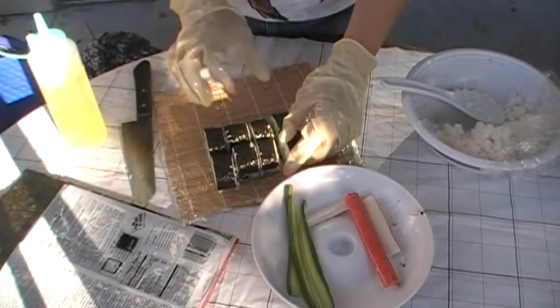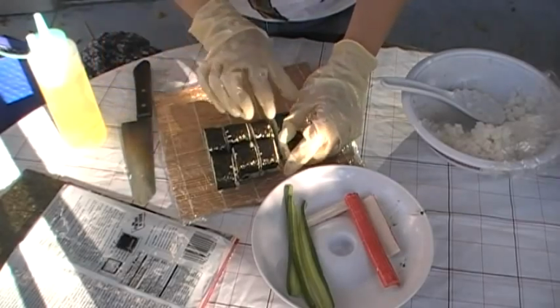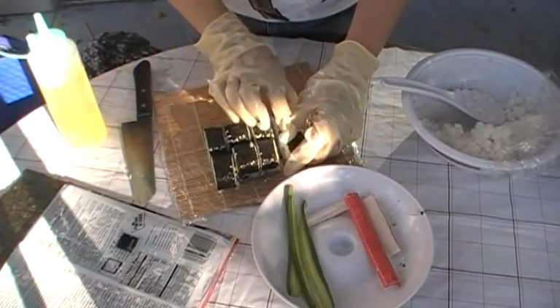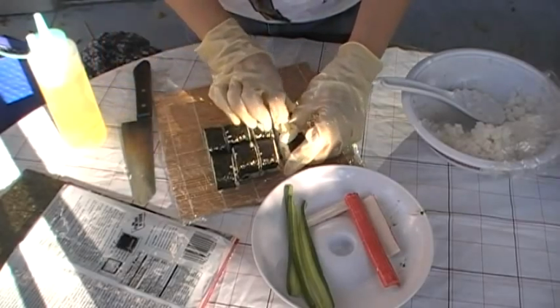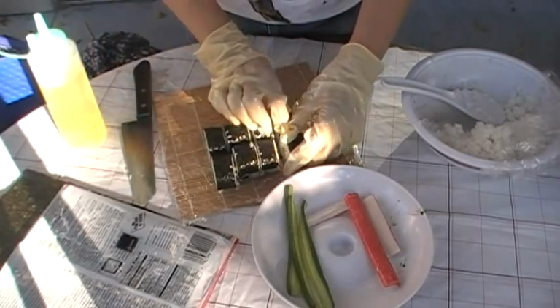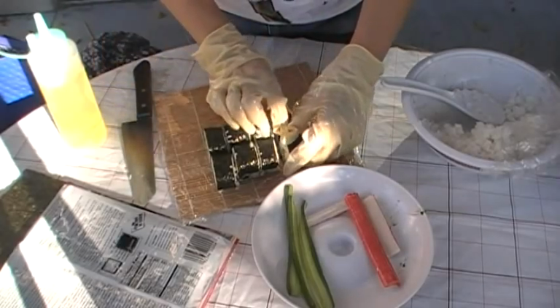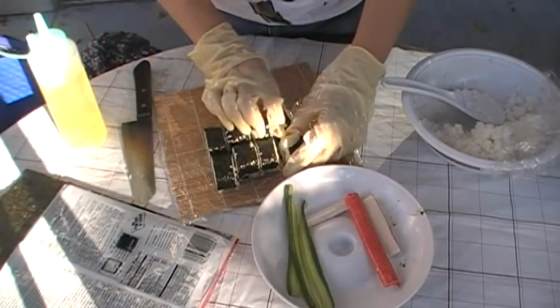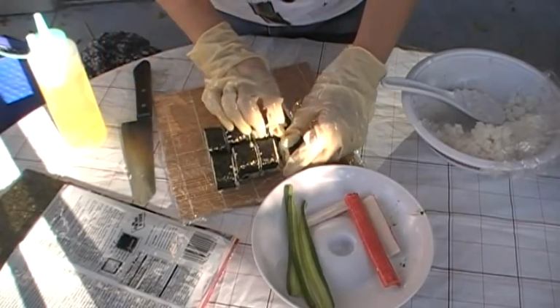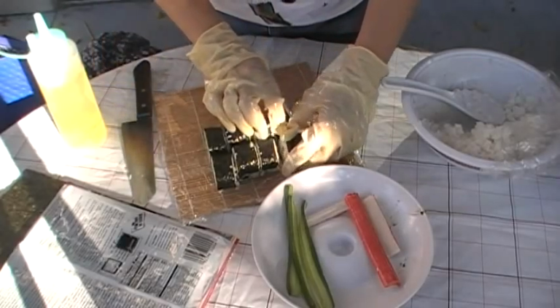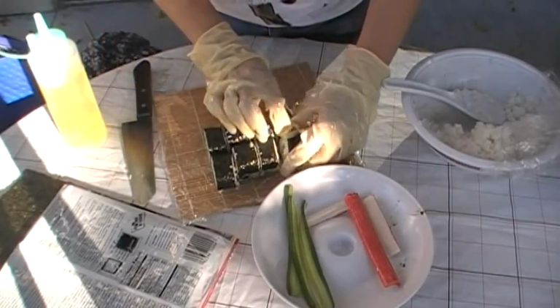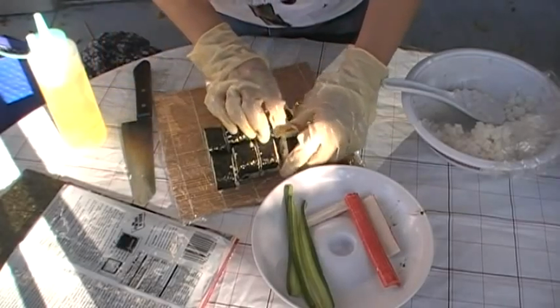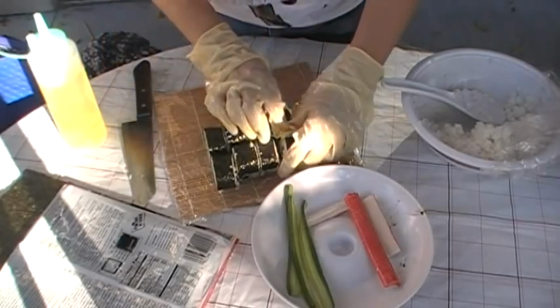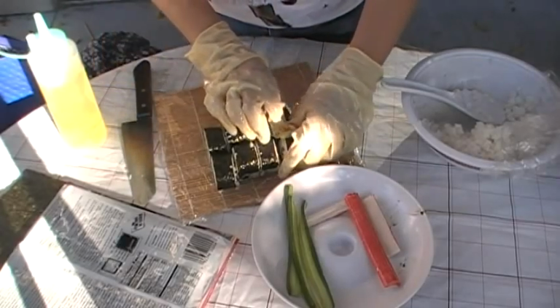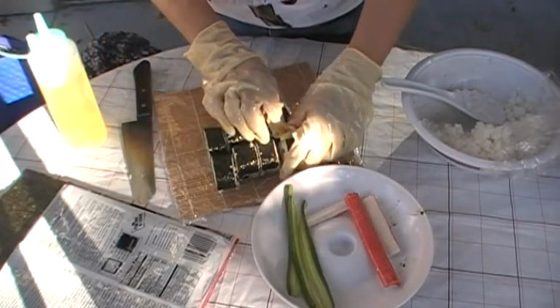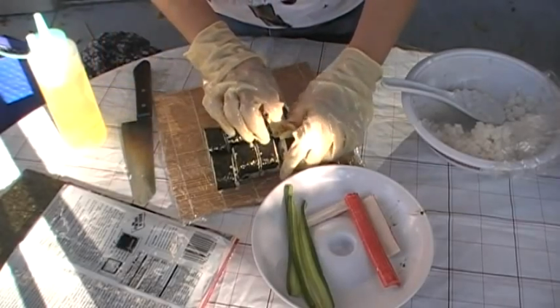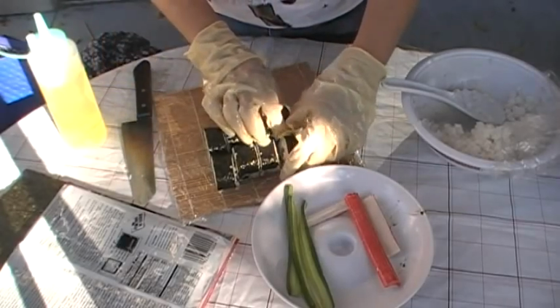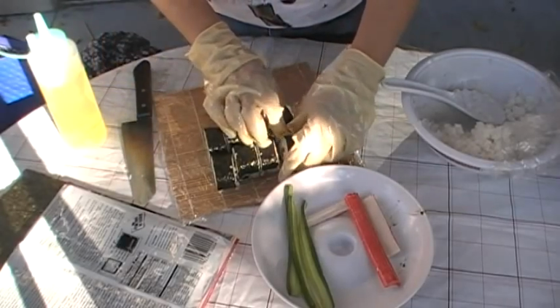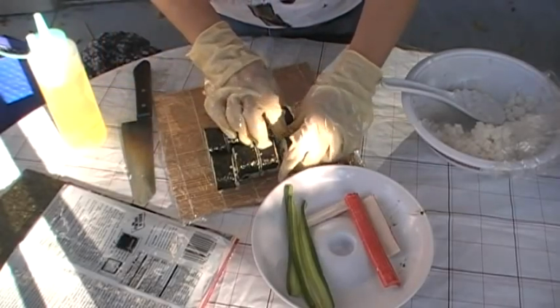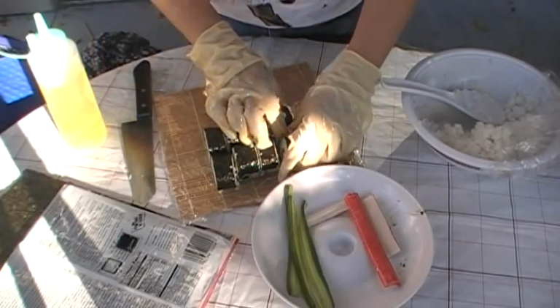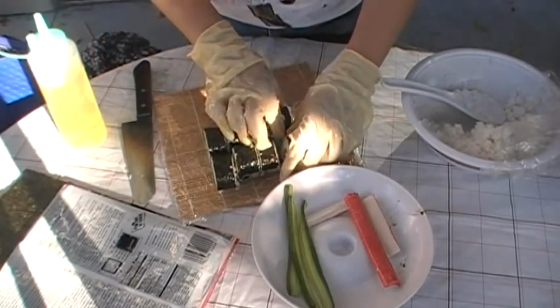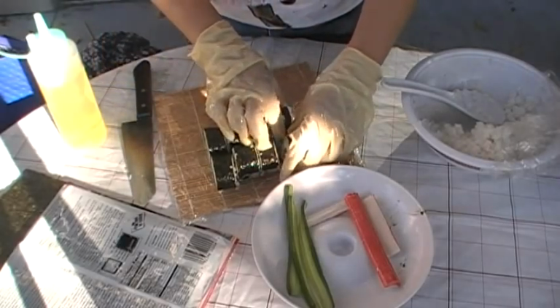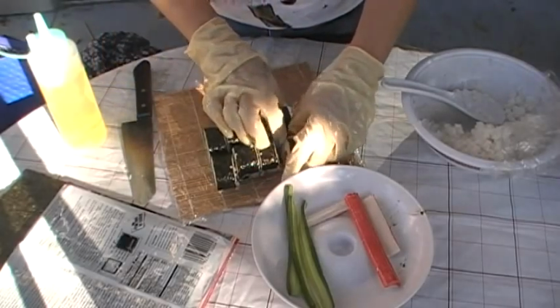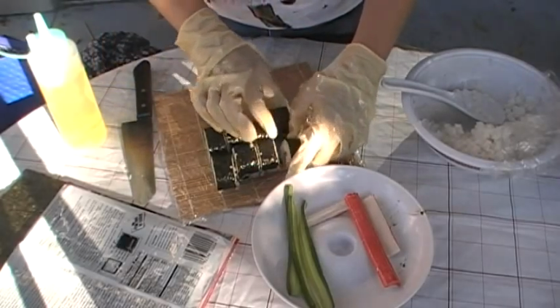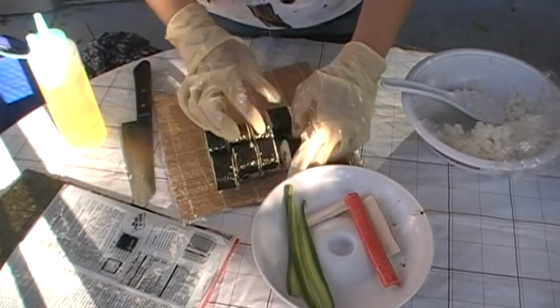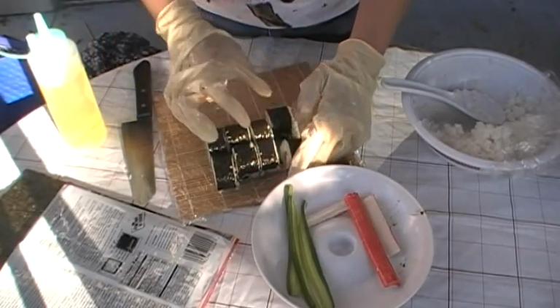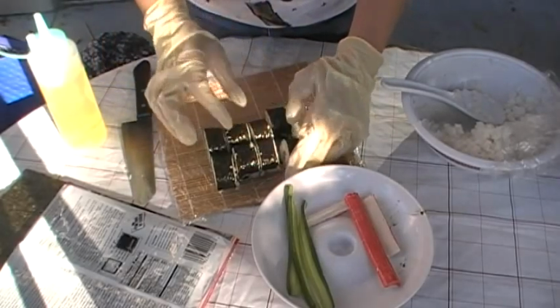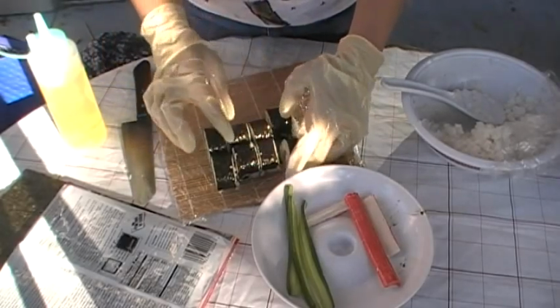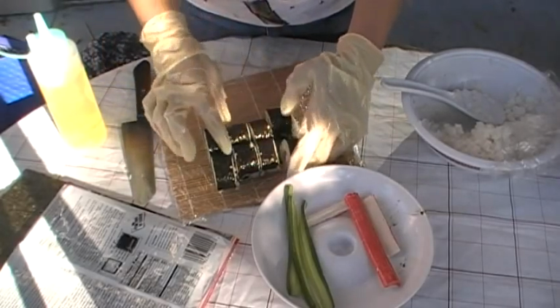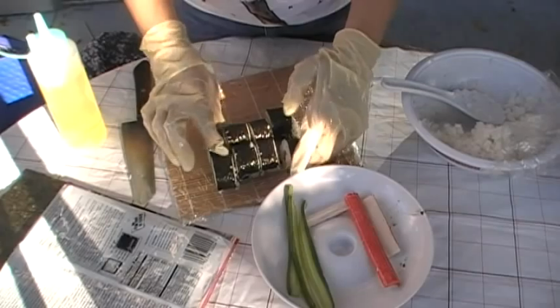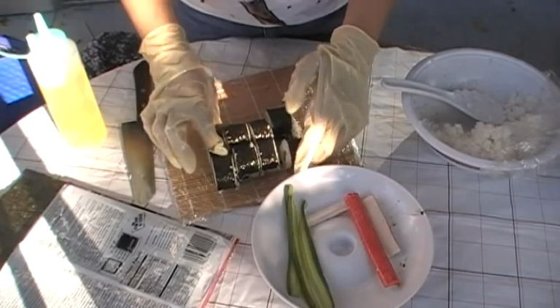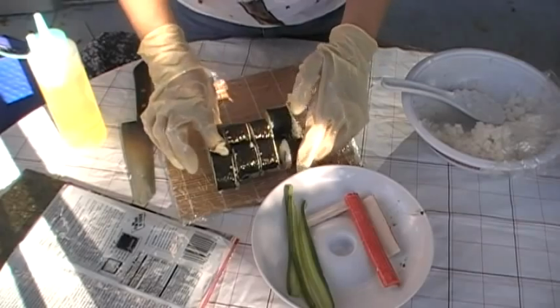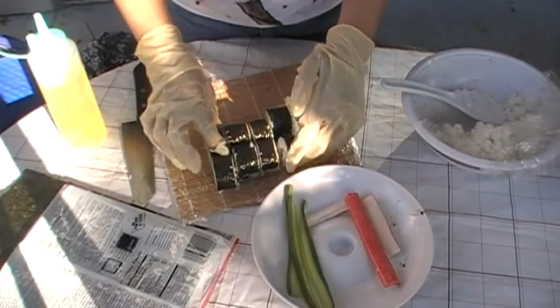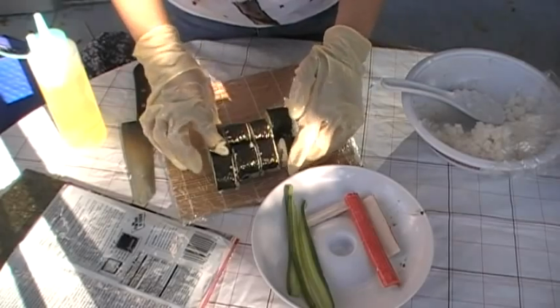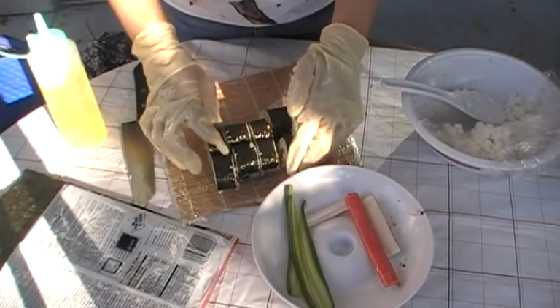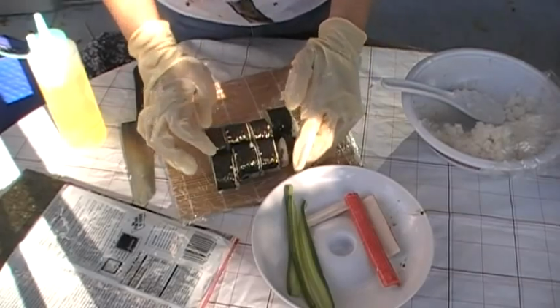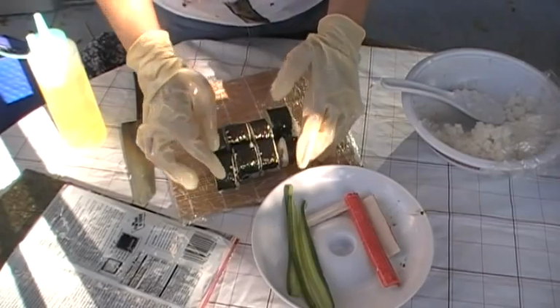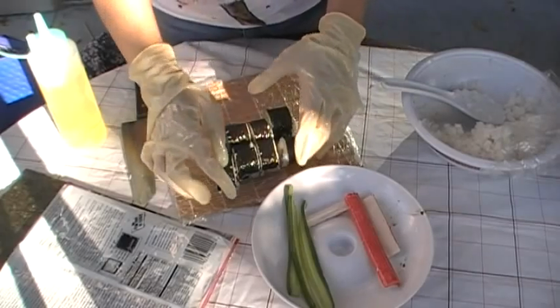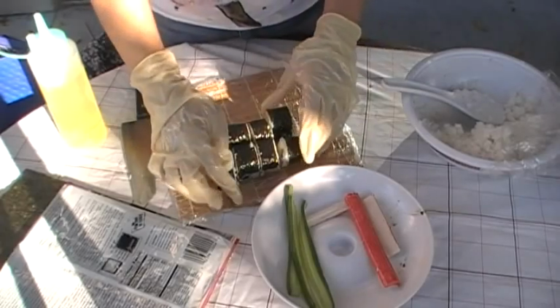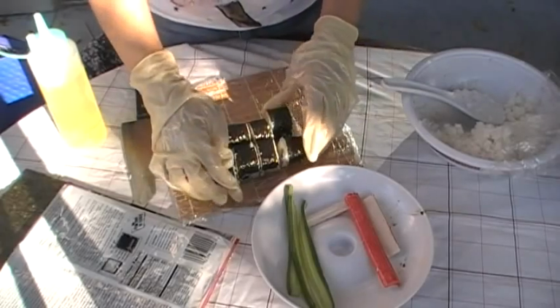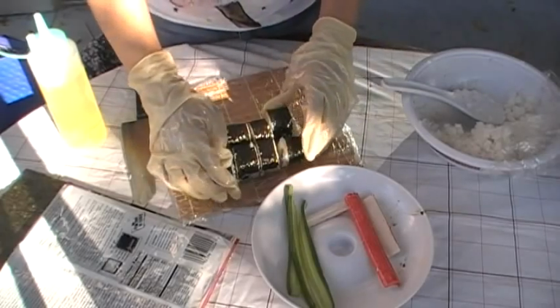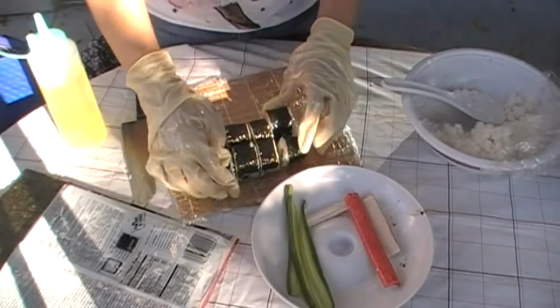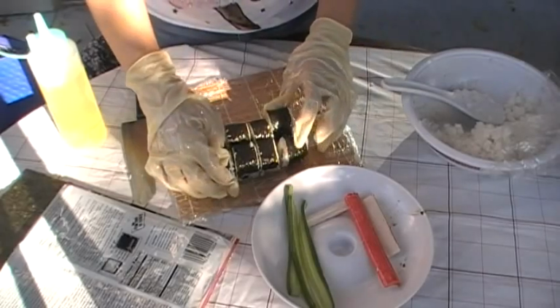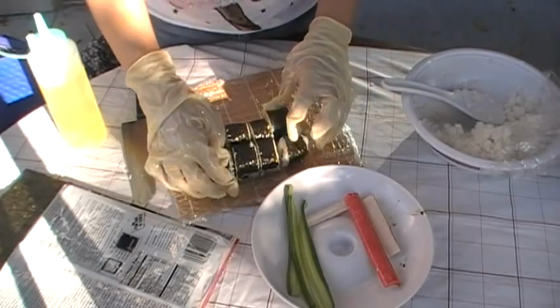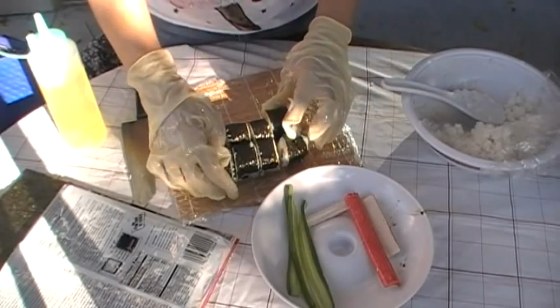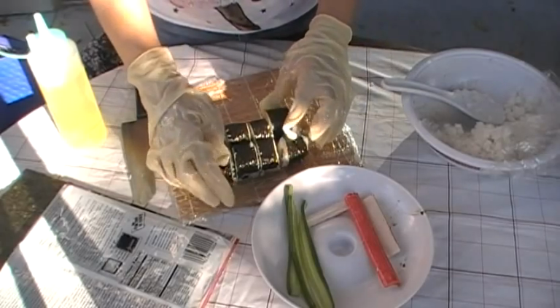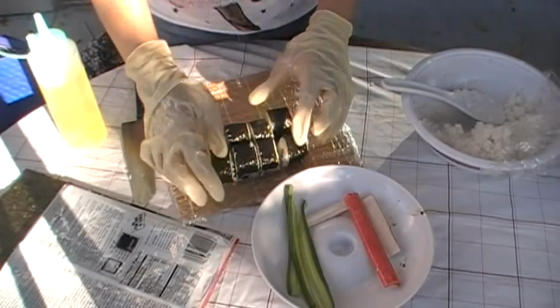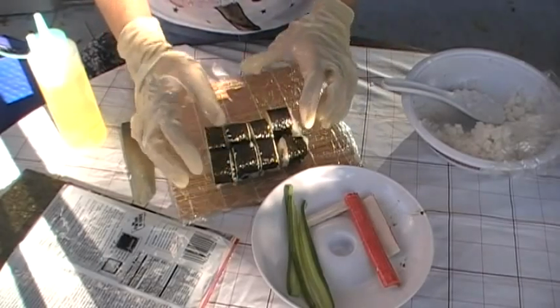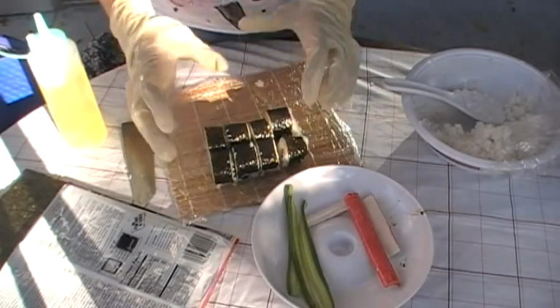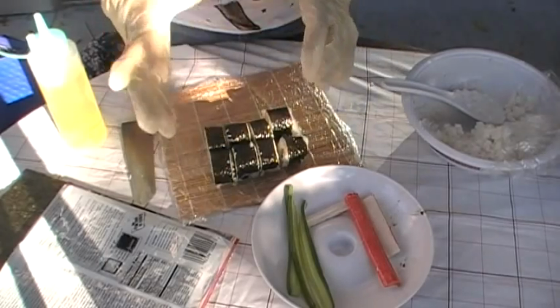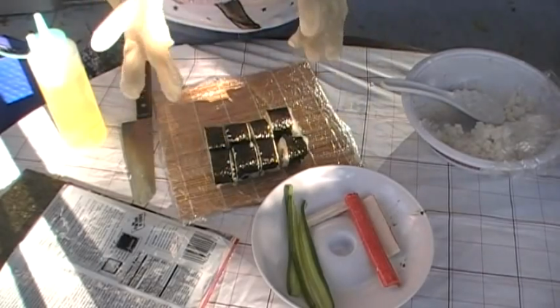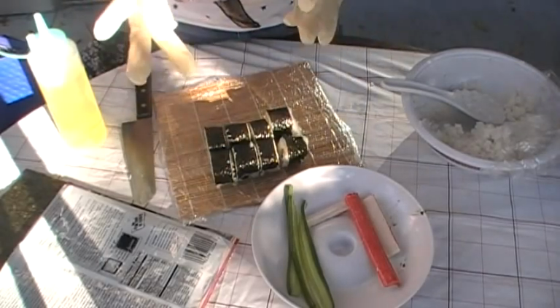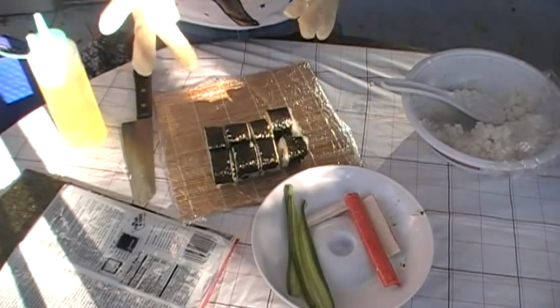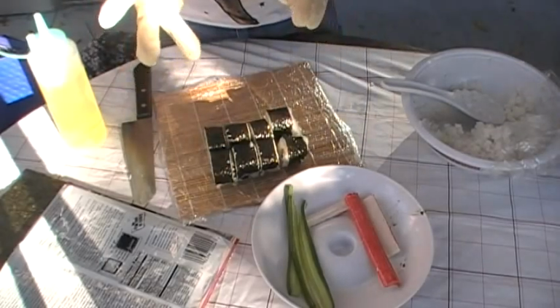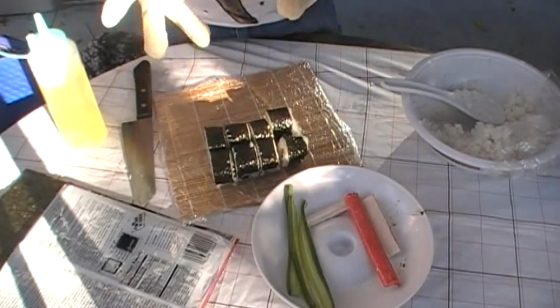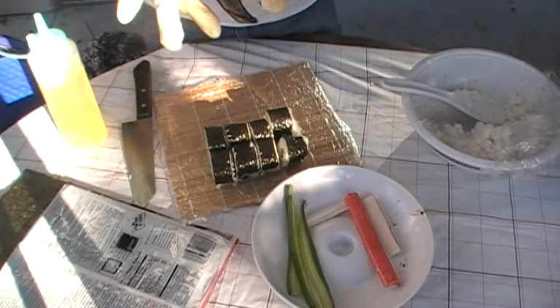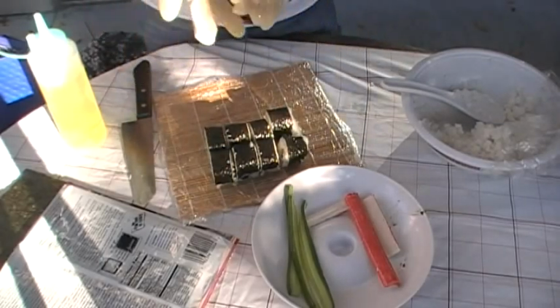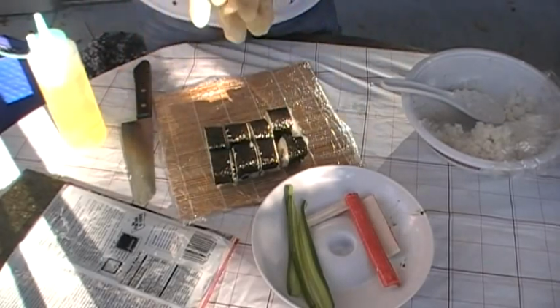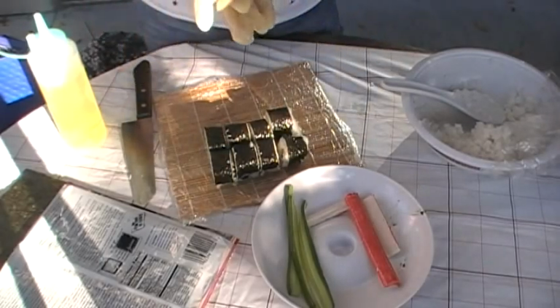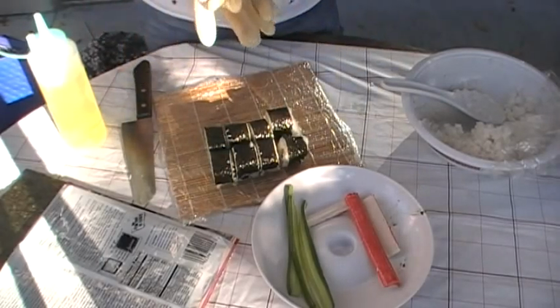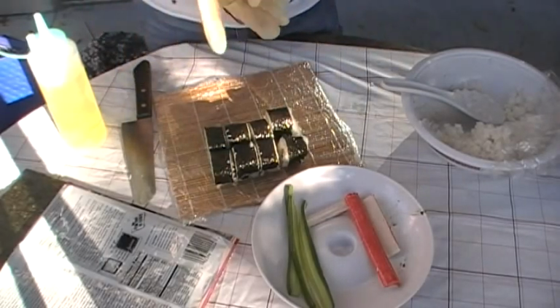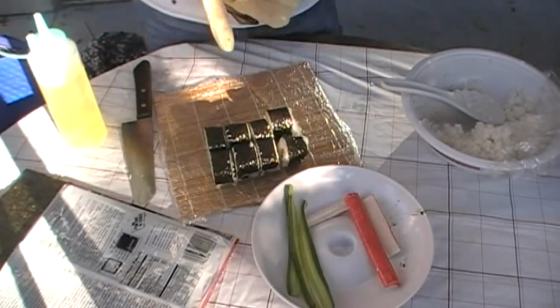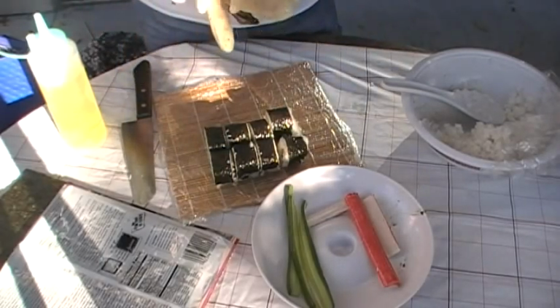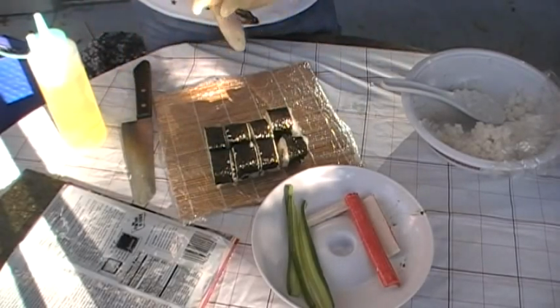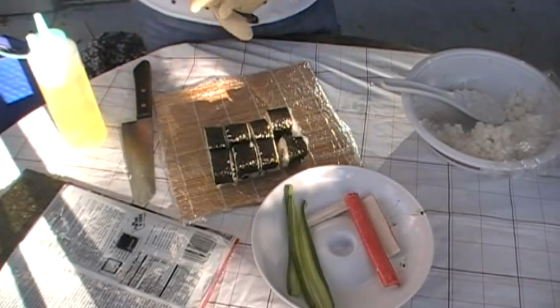Here it is — this is the California roll. Thank you.